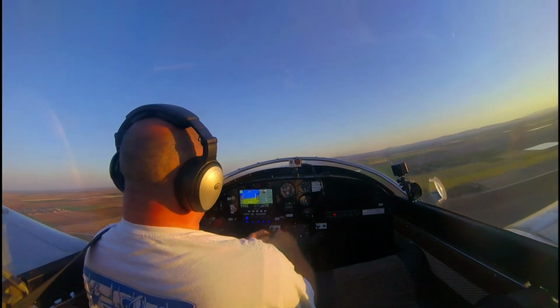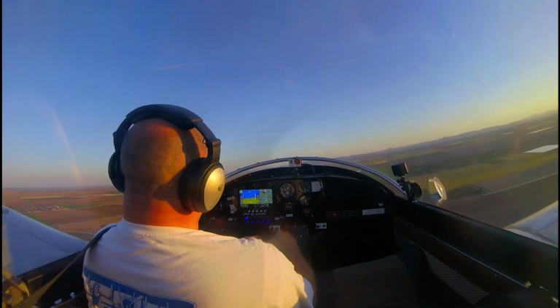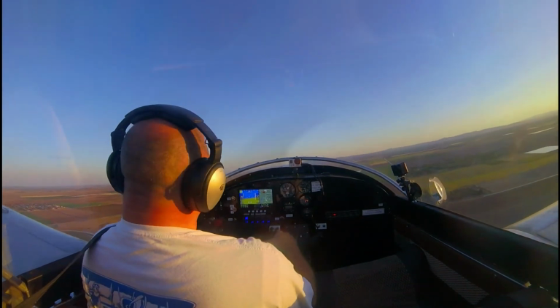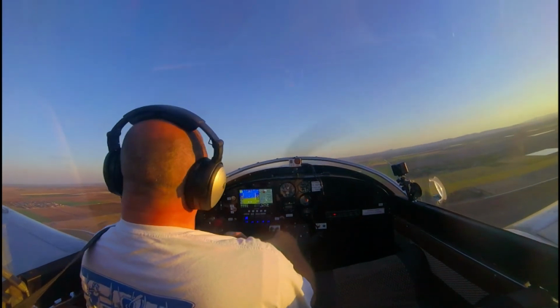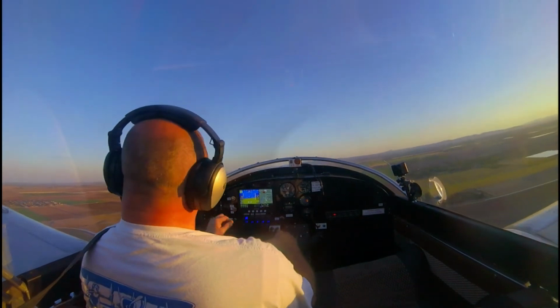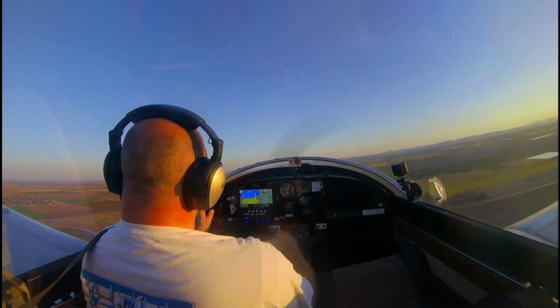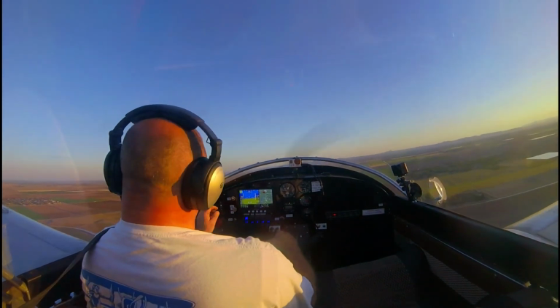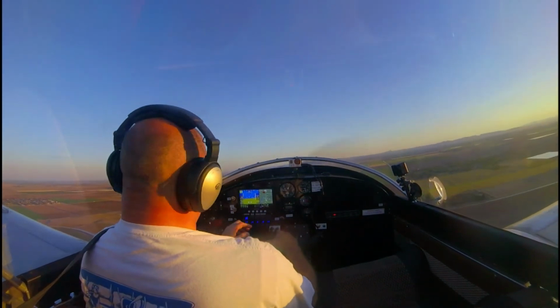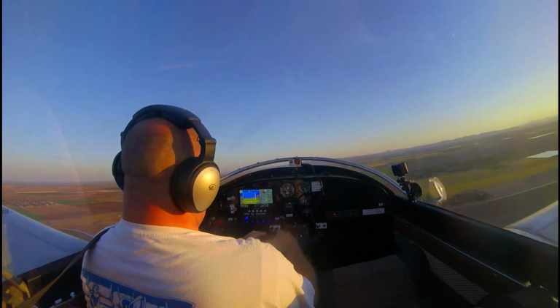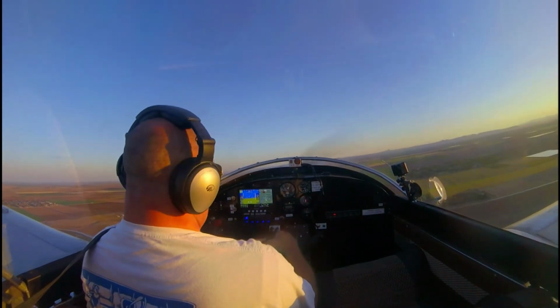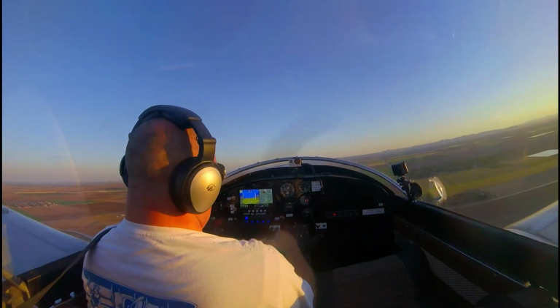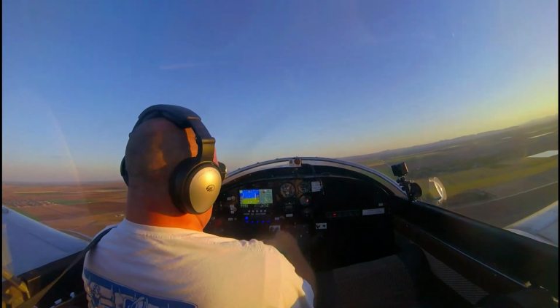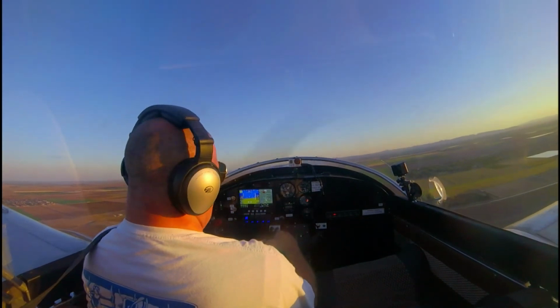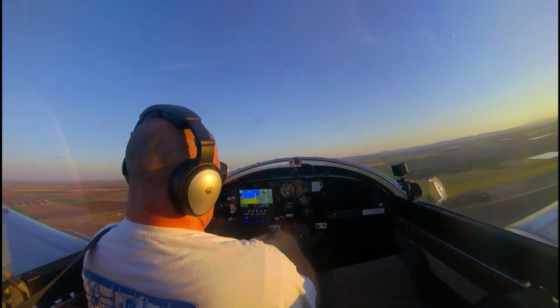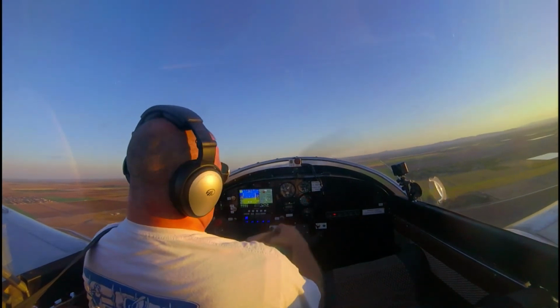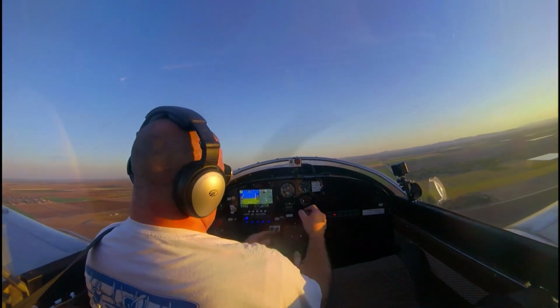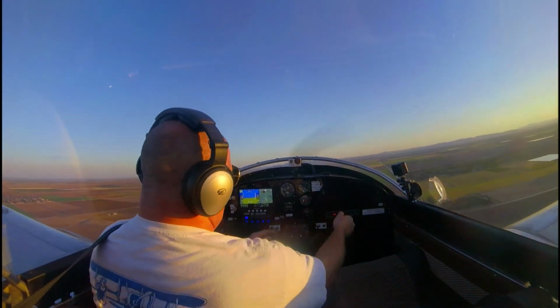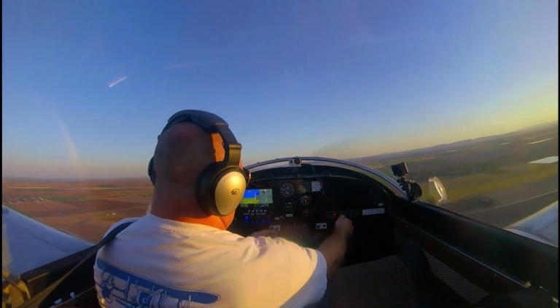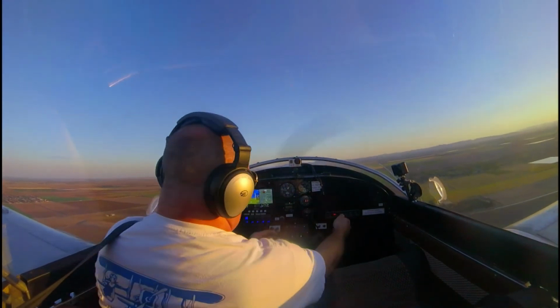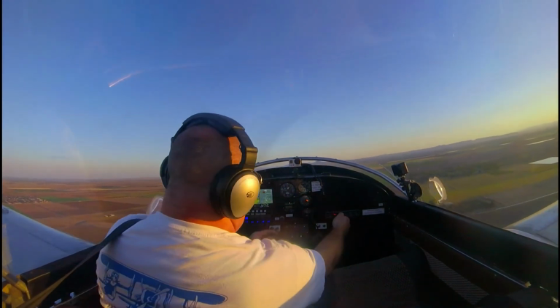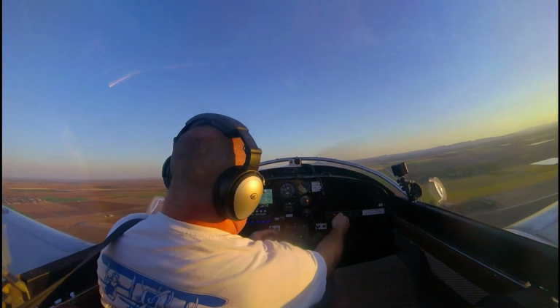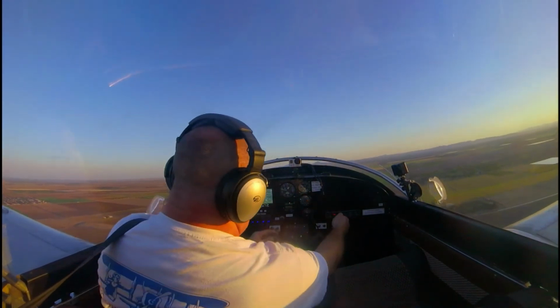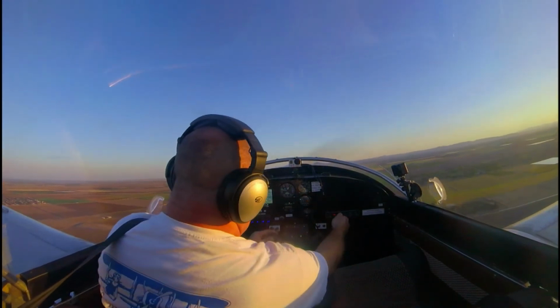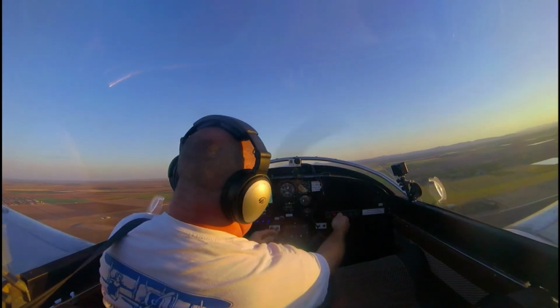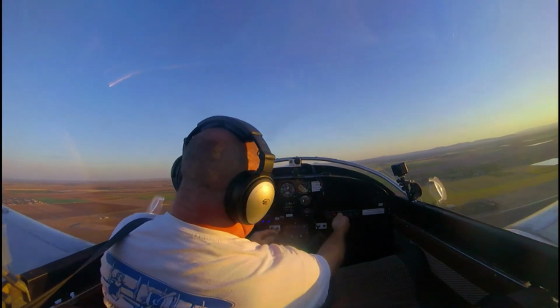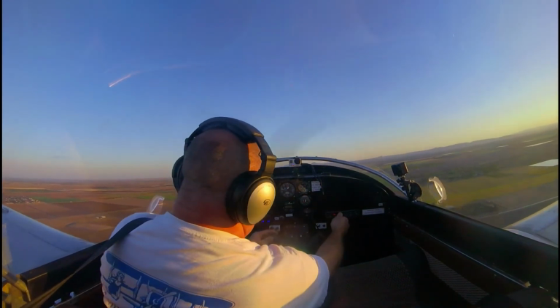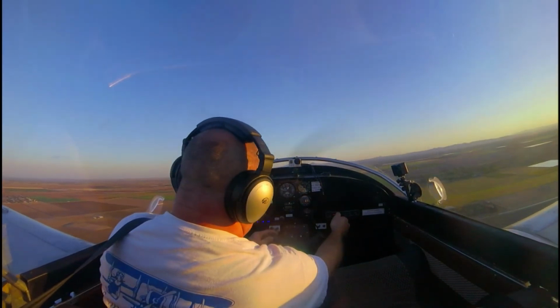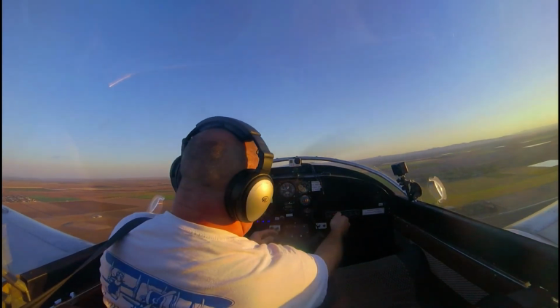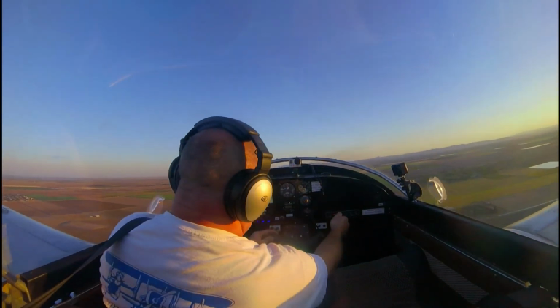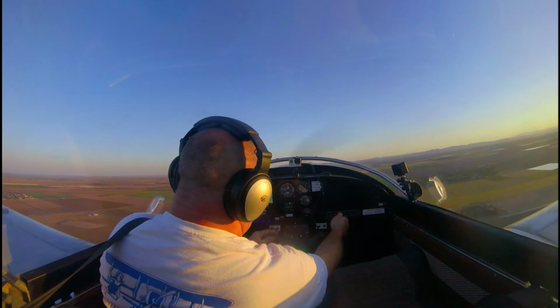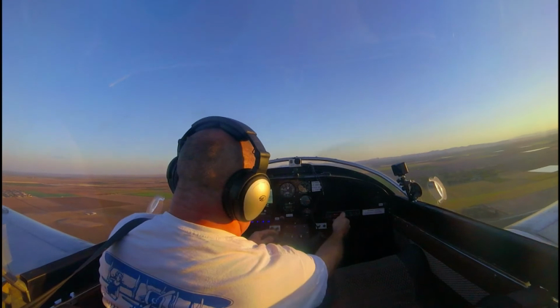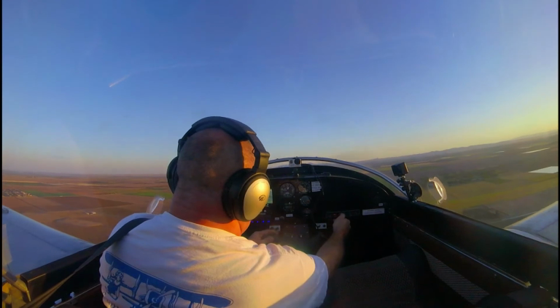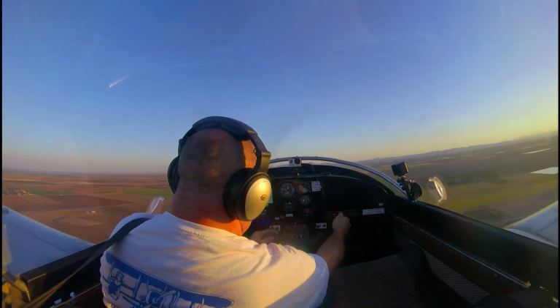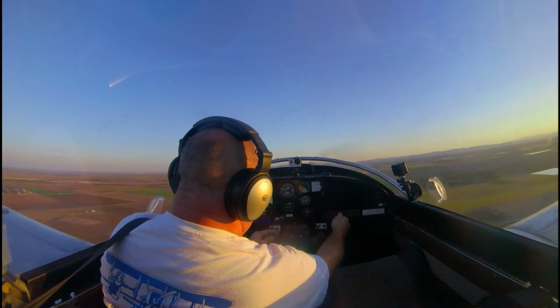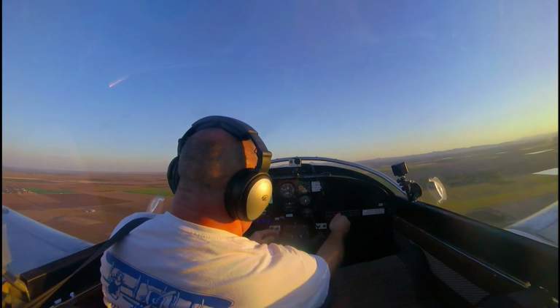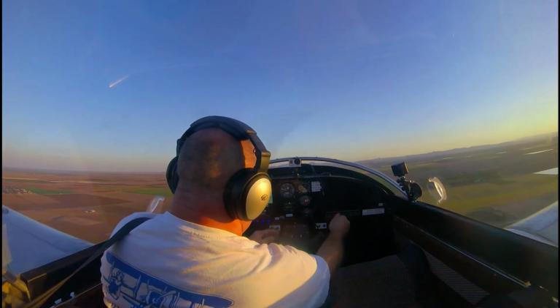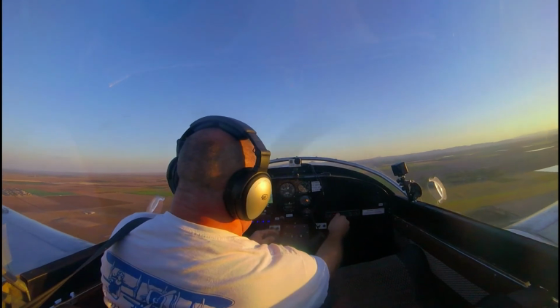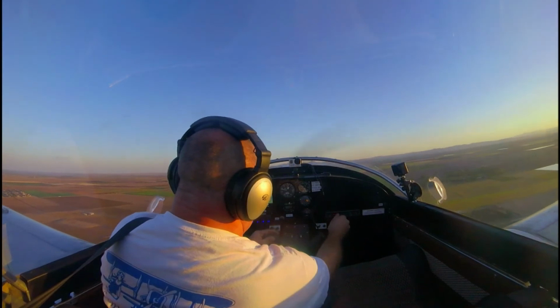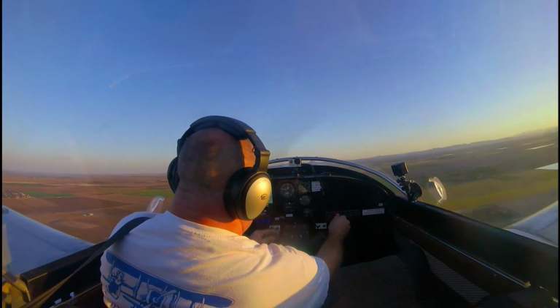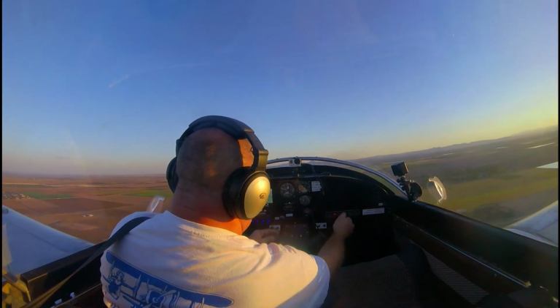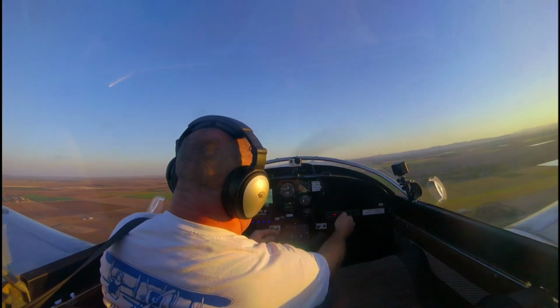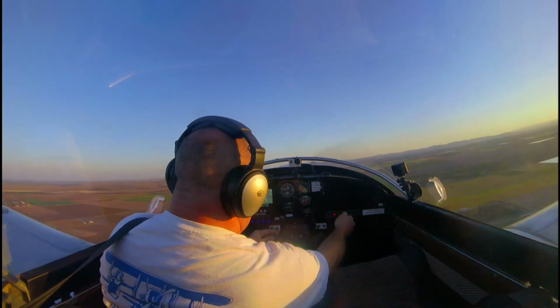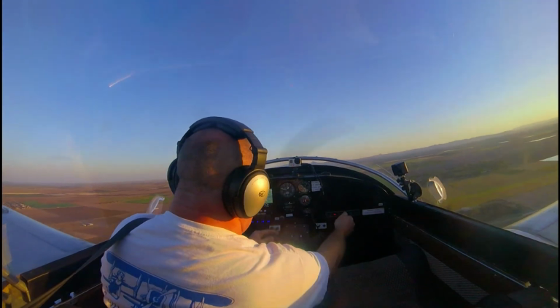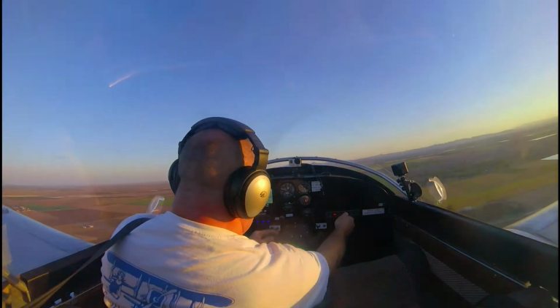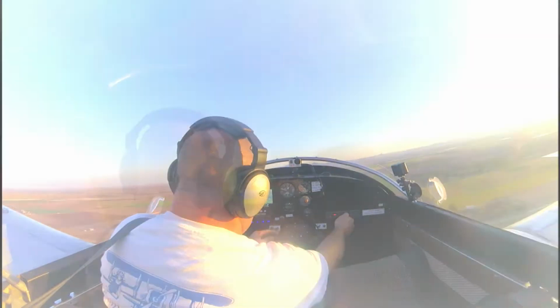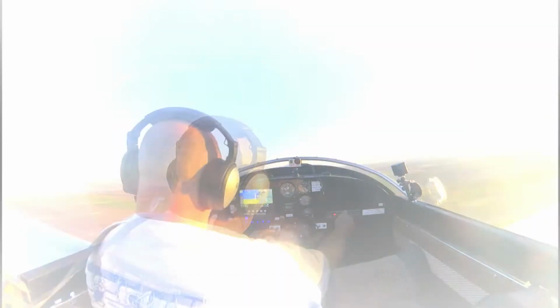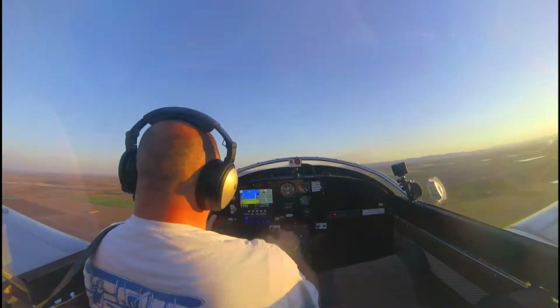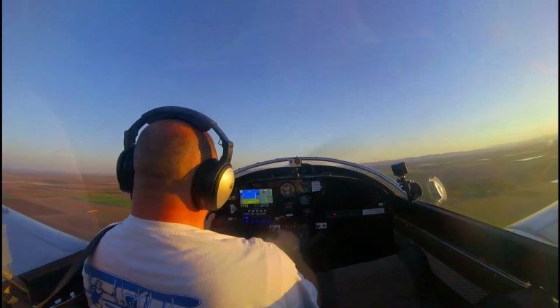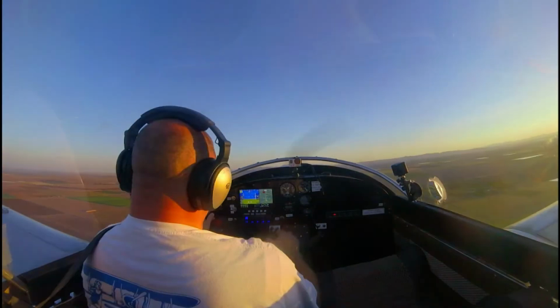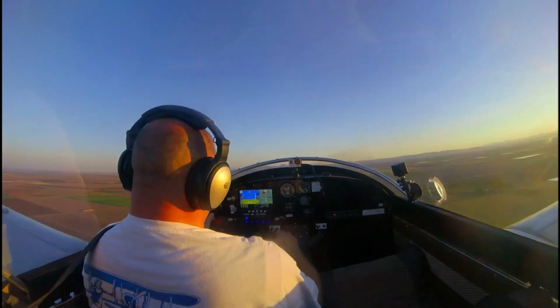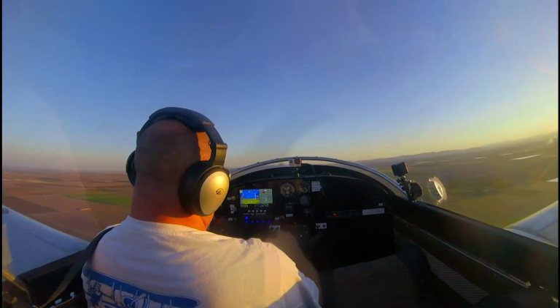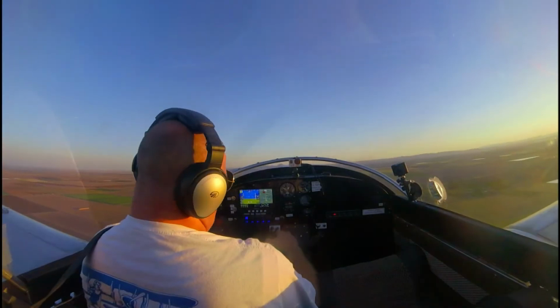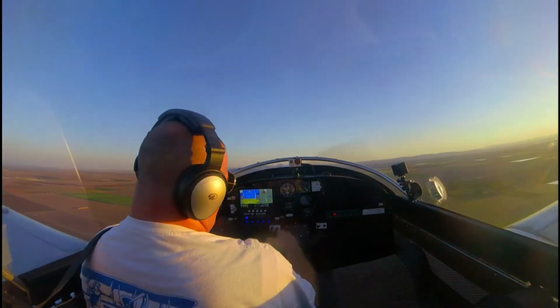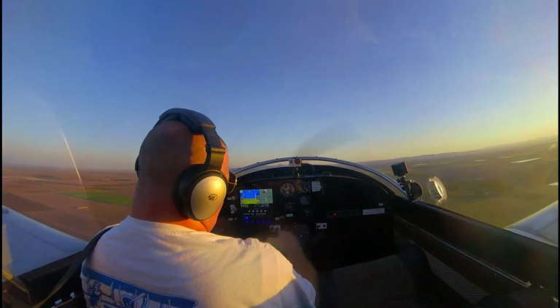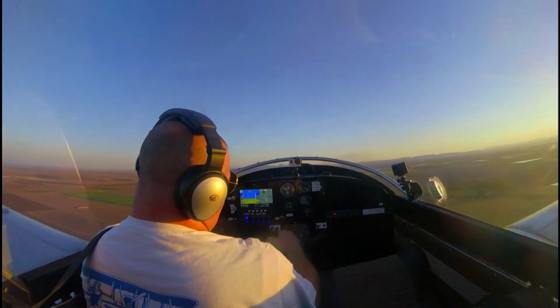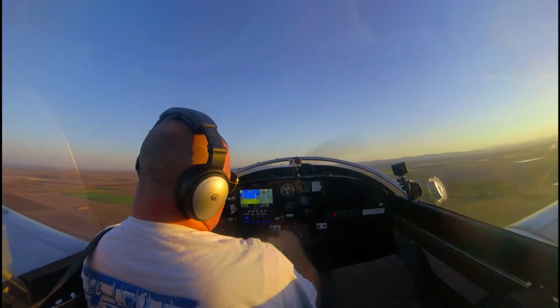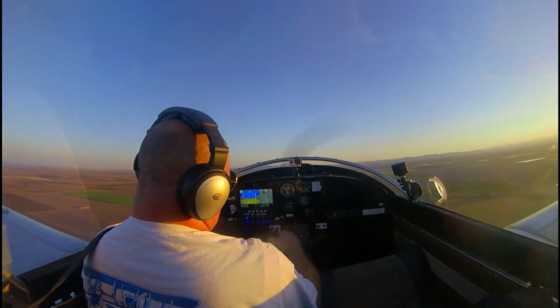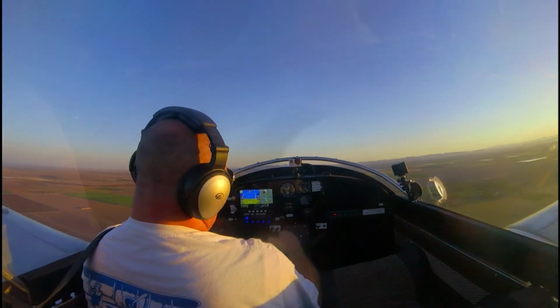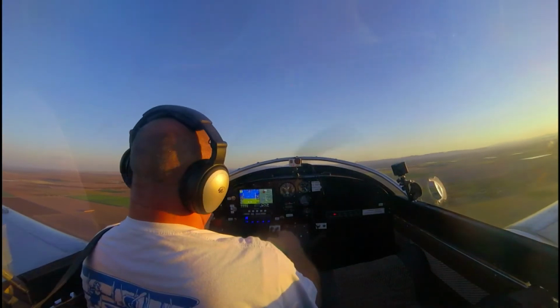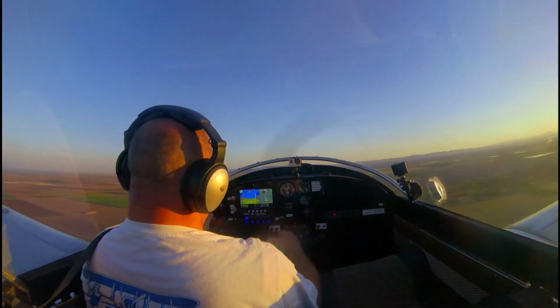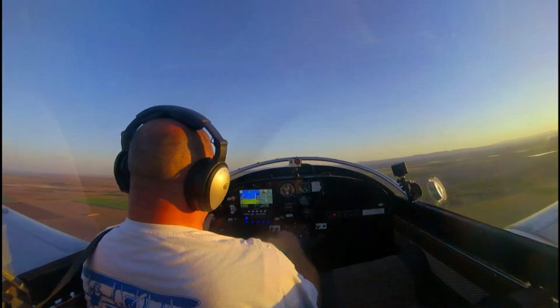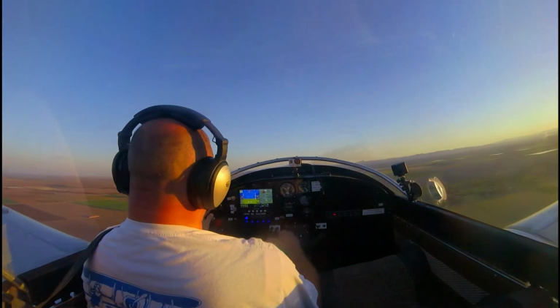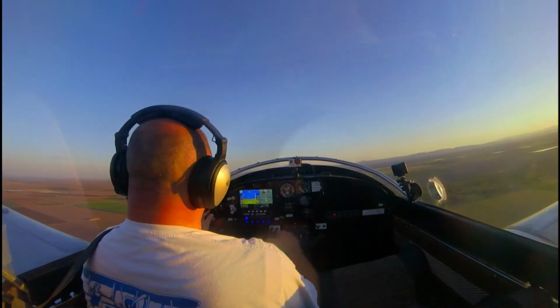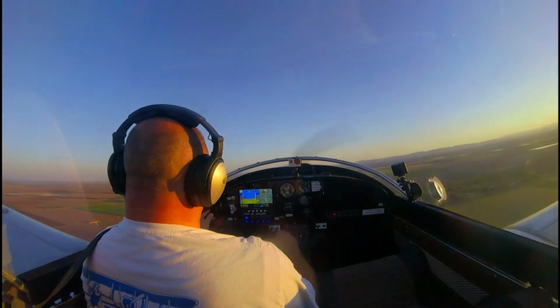8 LN, squawk 0450. Your altitude is 2,980. 0450, 8 LN.